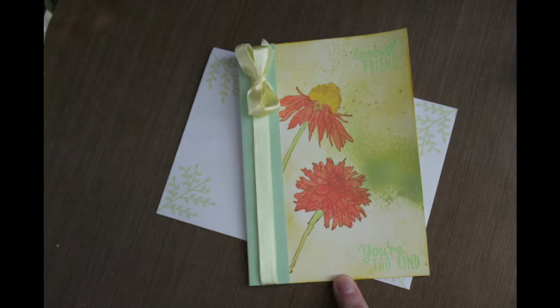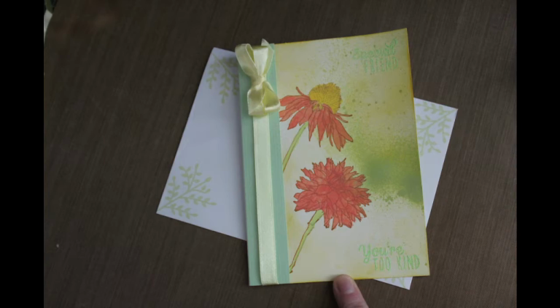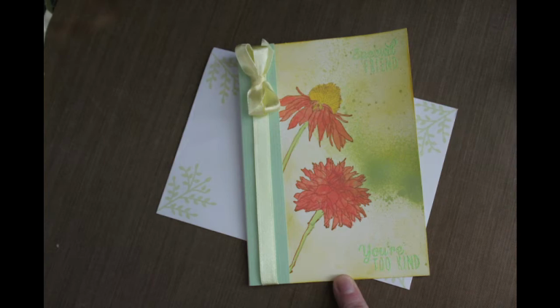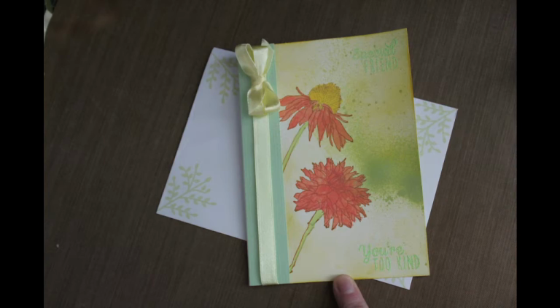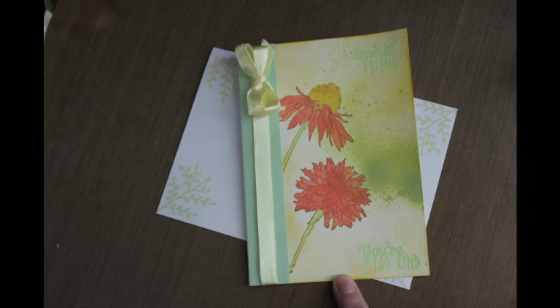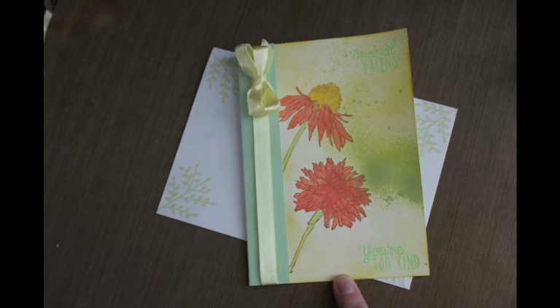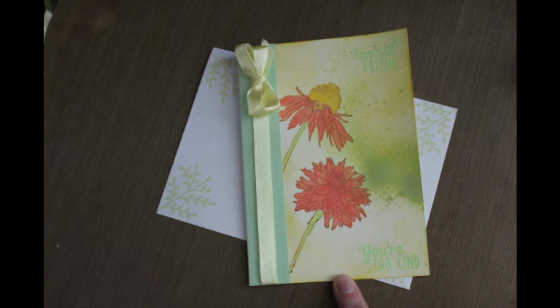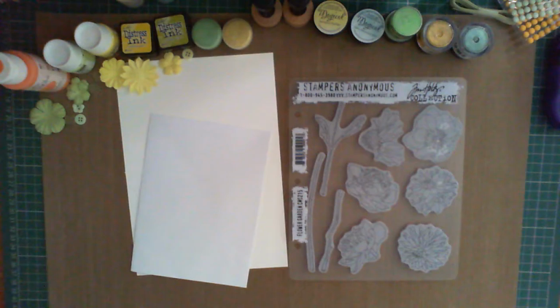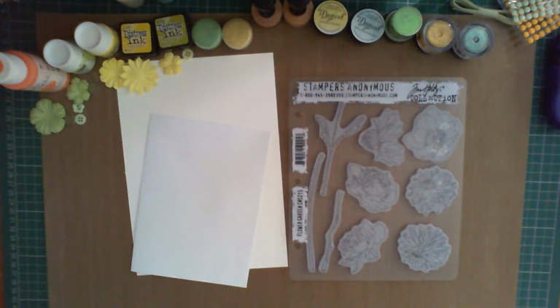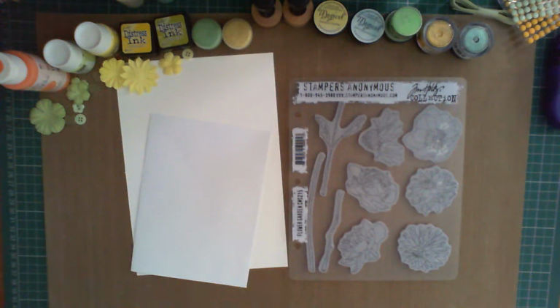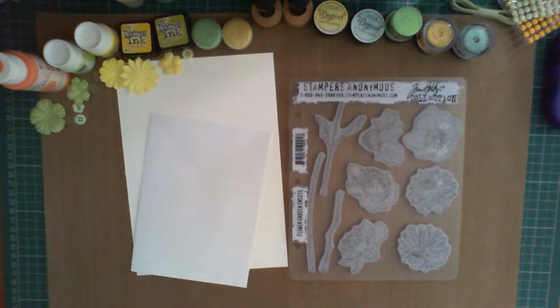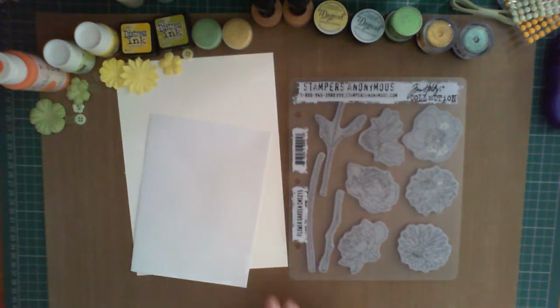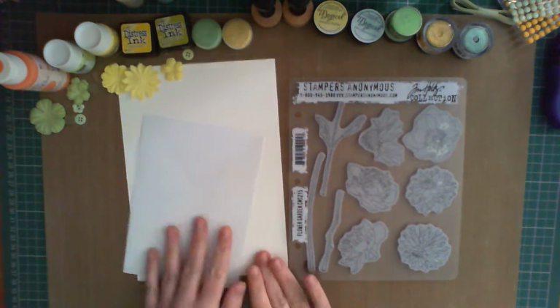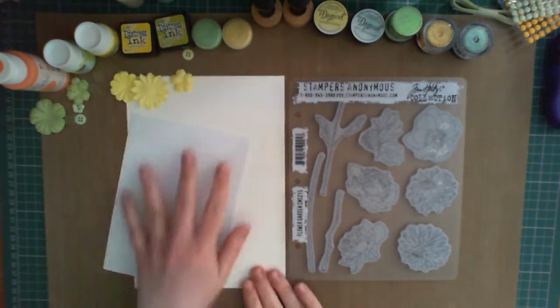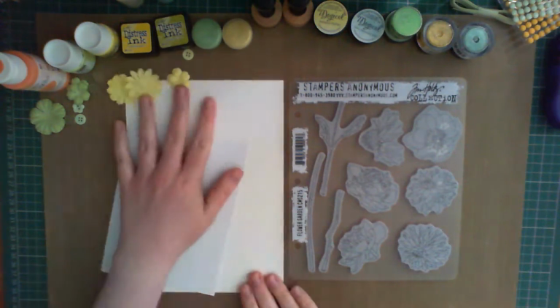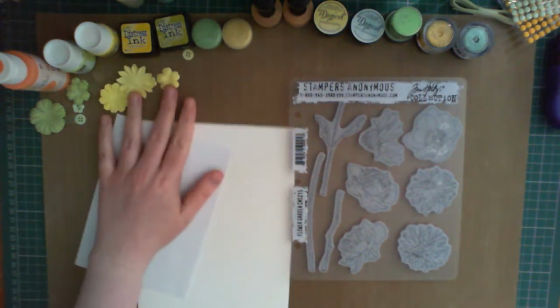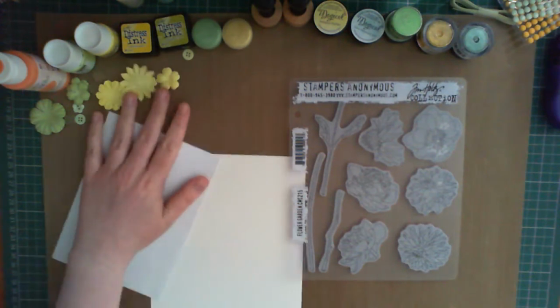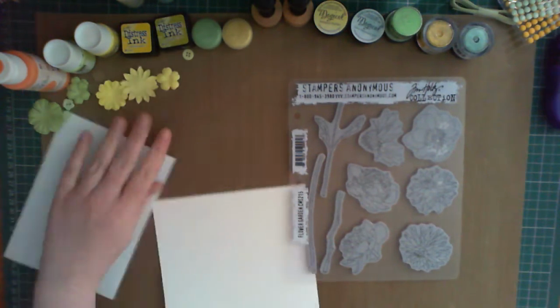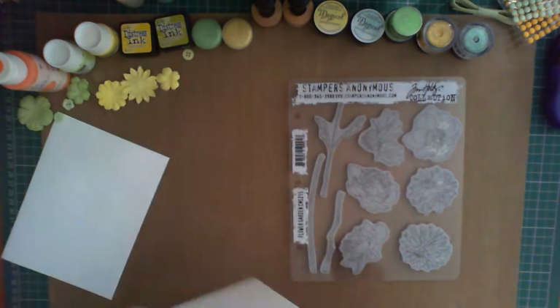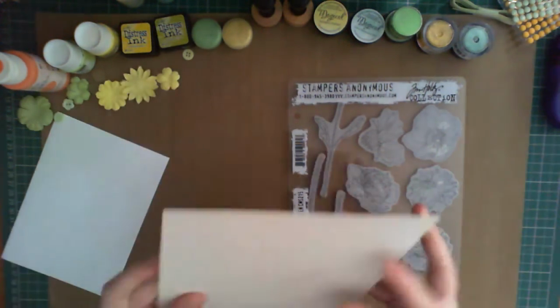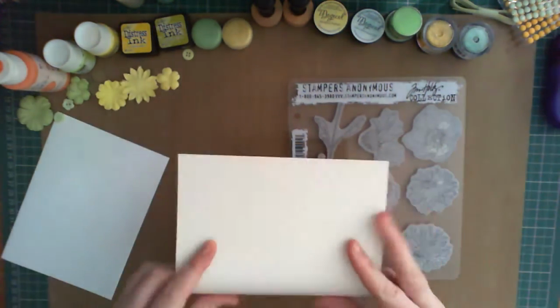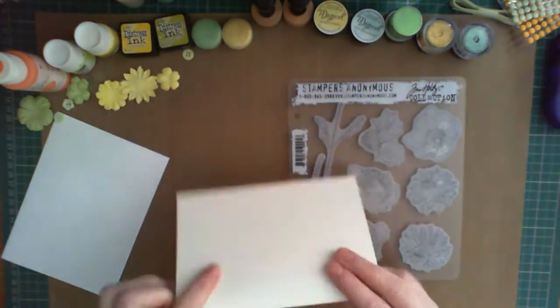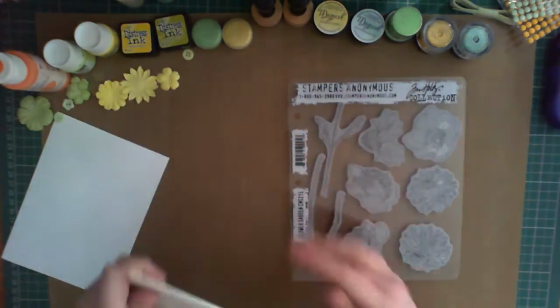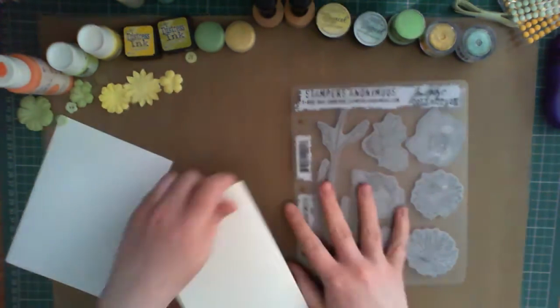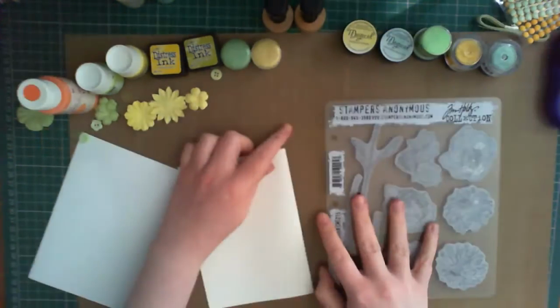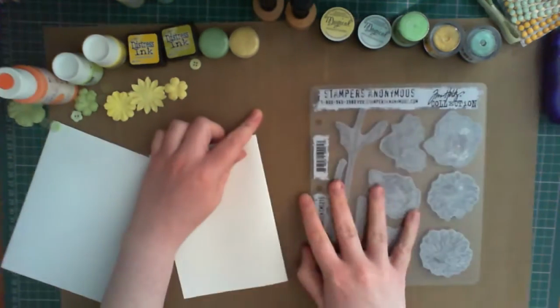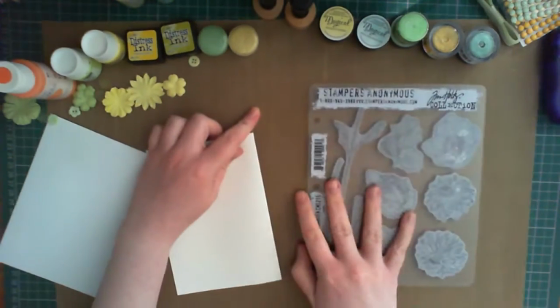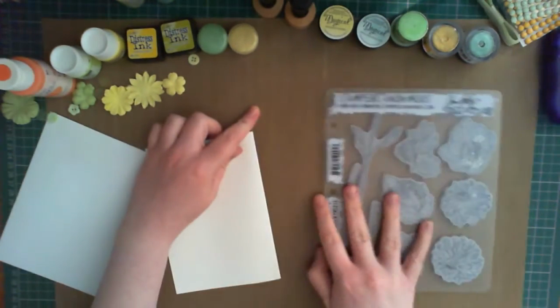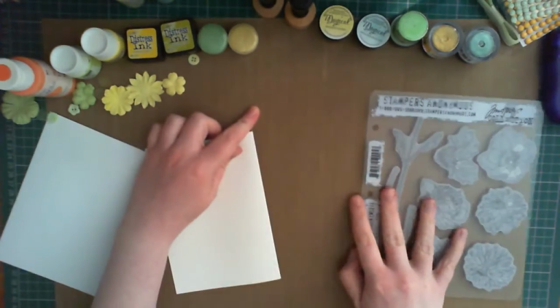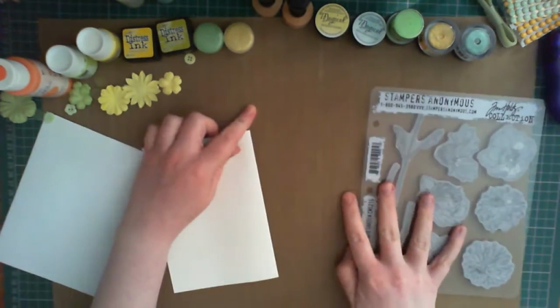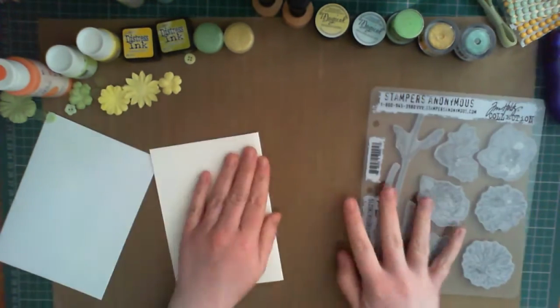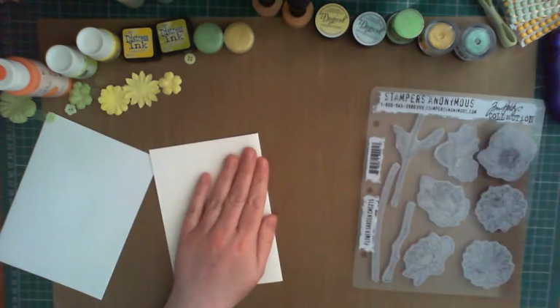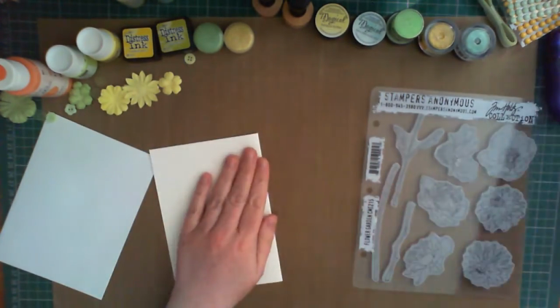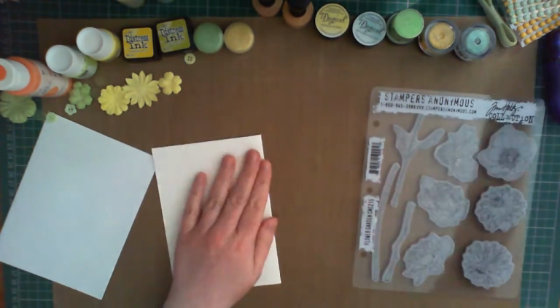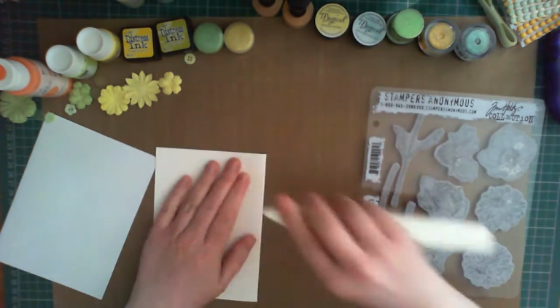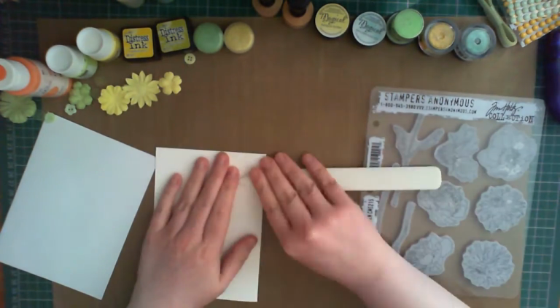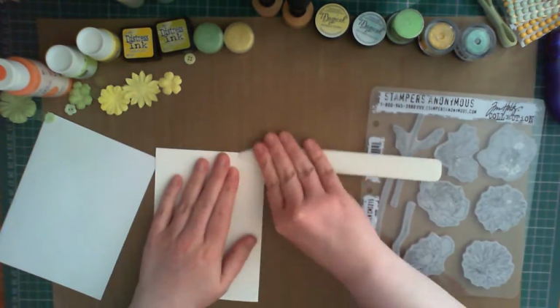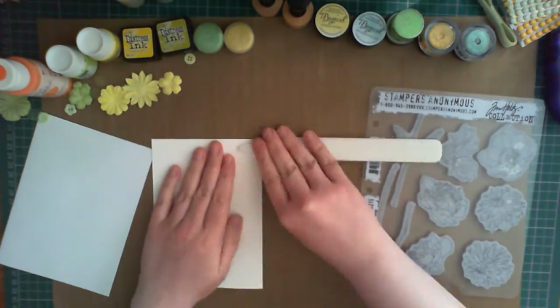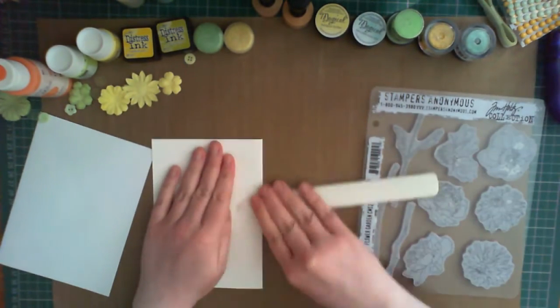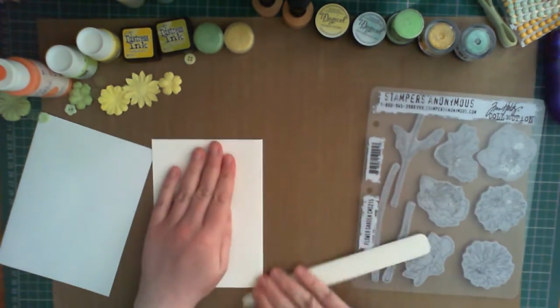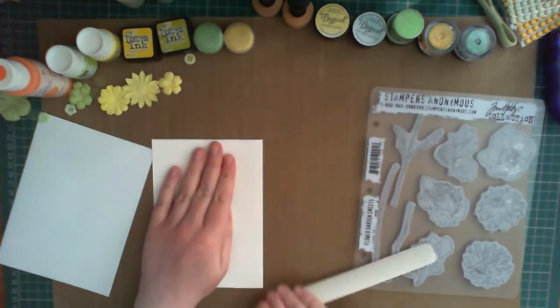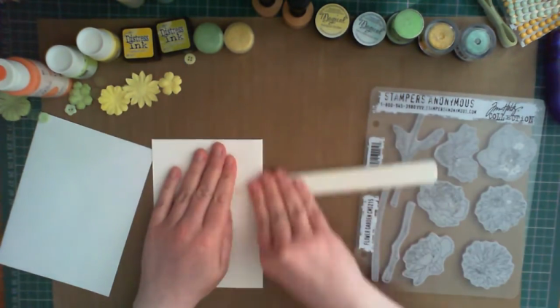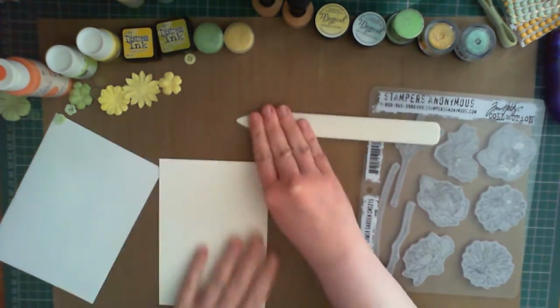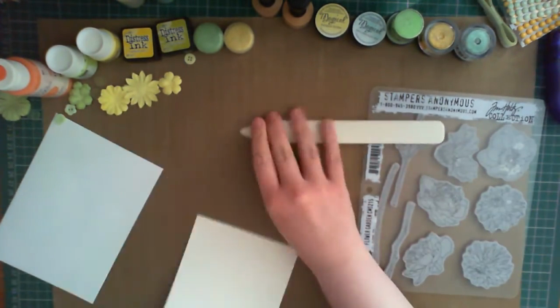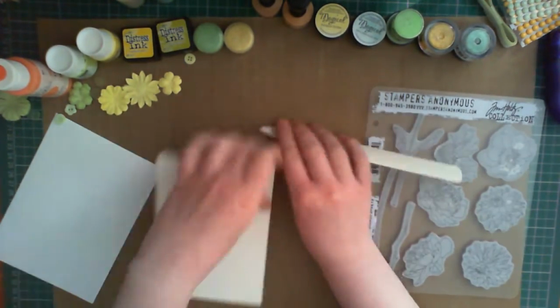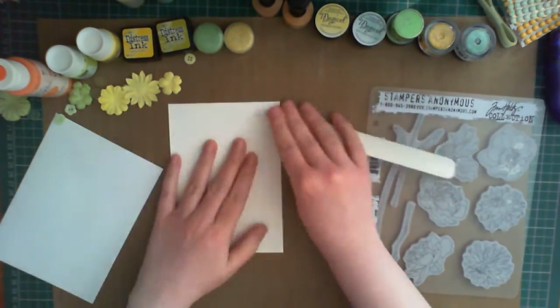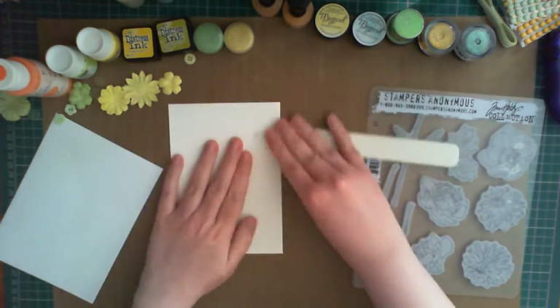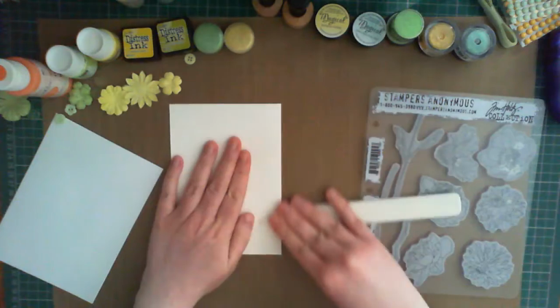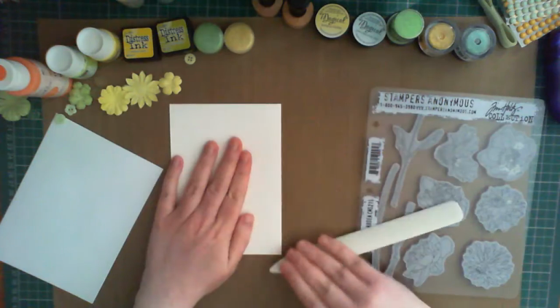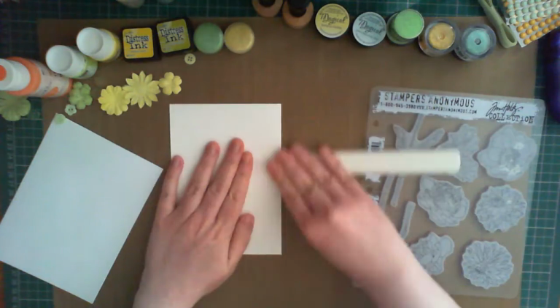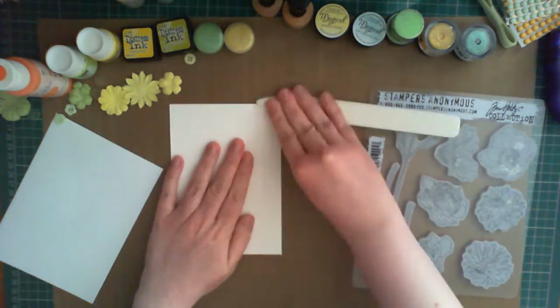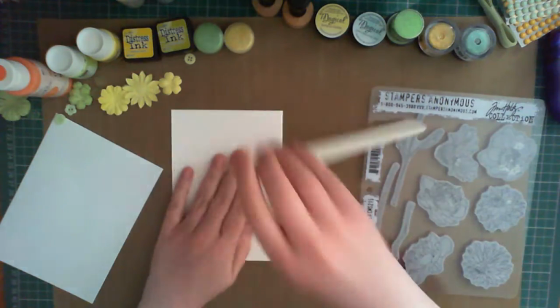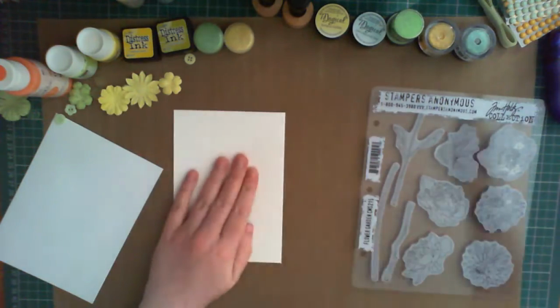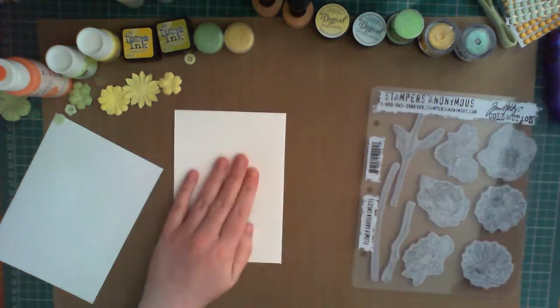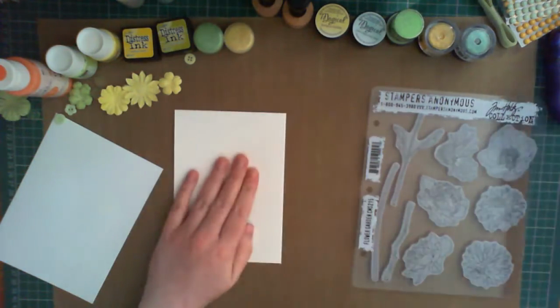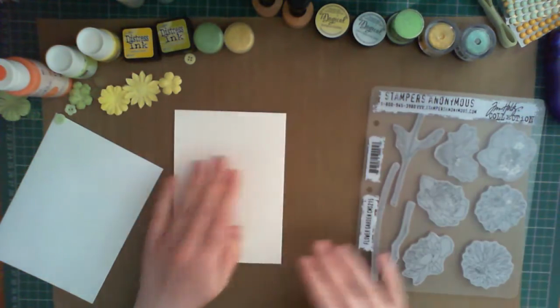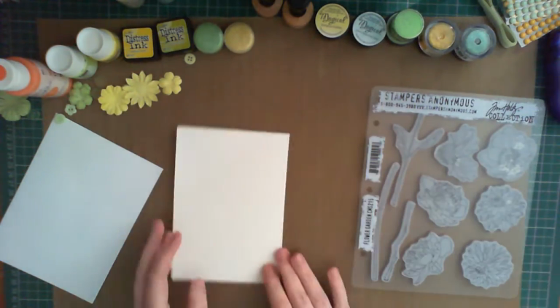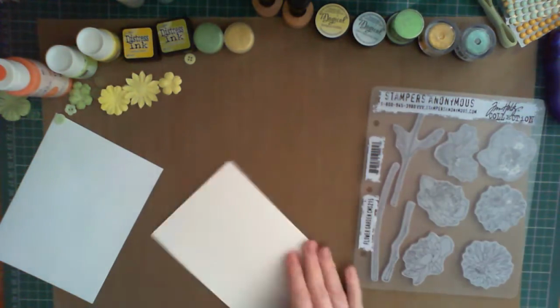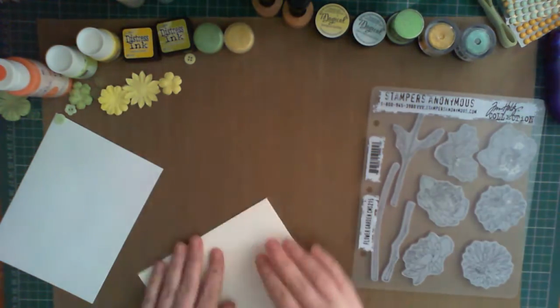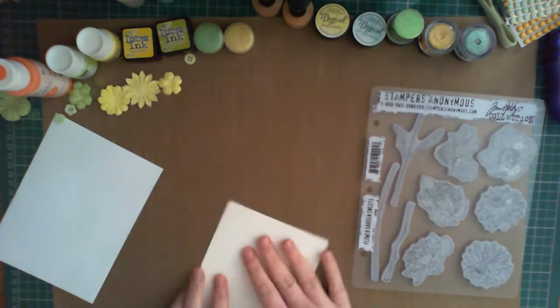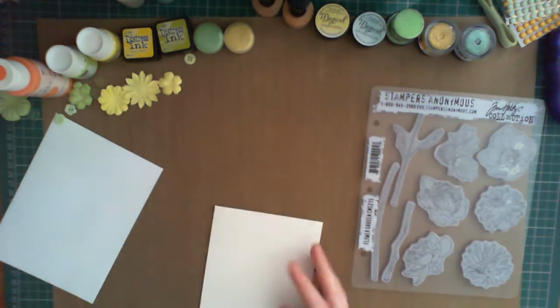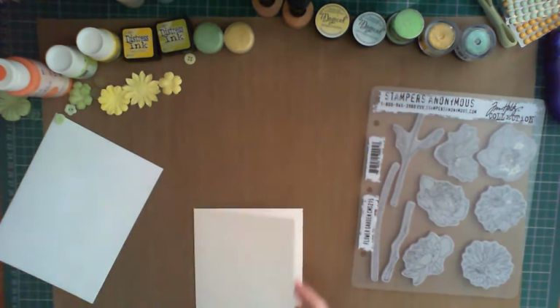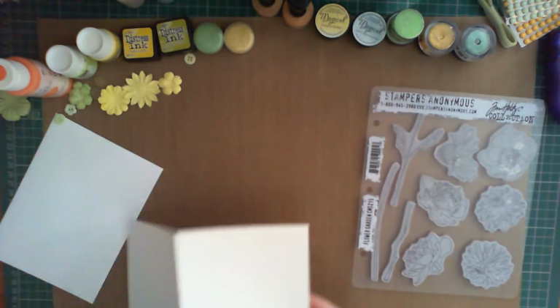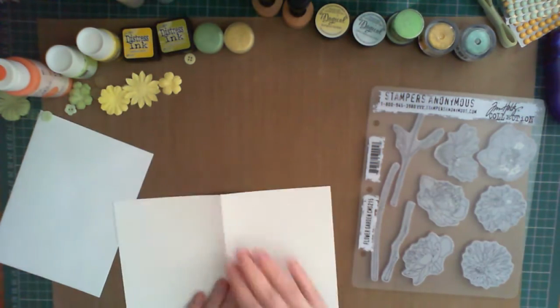I'm using a stamp set from Tim Holtz called Flower Garden, and a pre-scored and cut card base in C6.